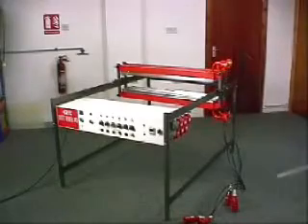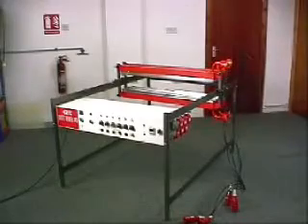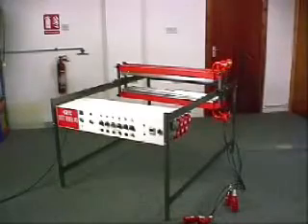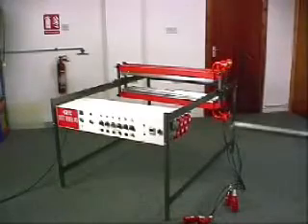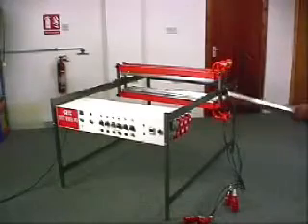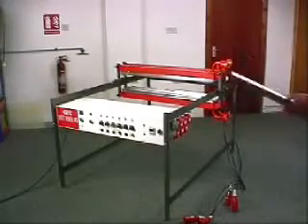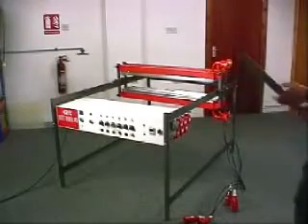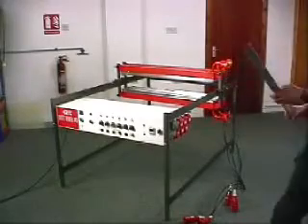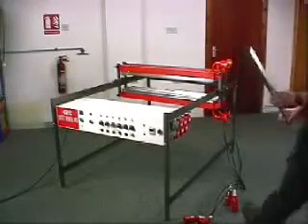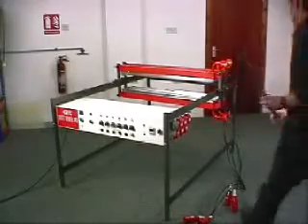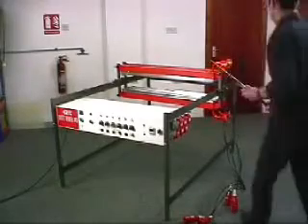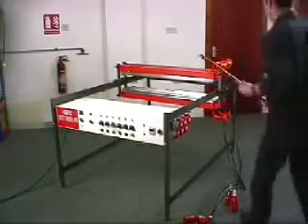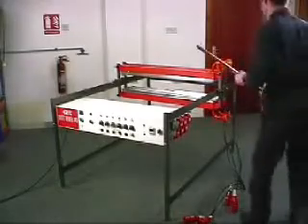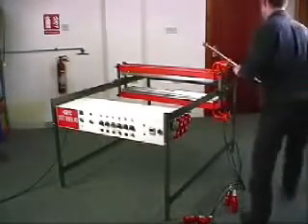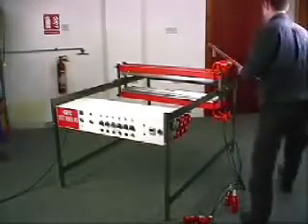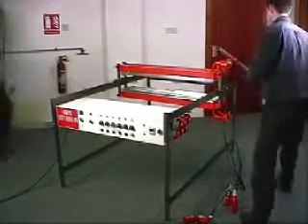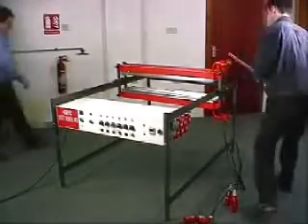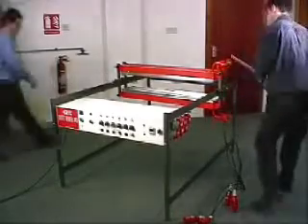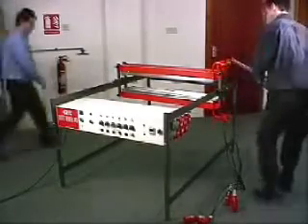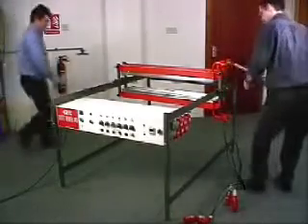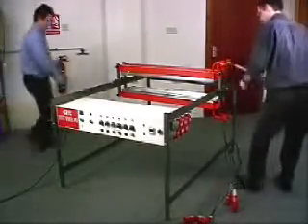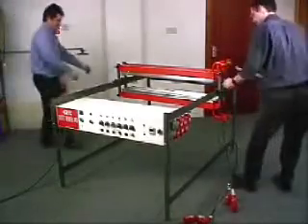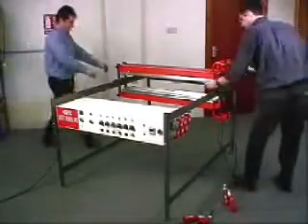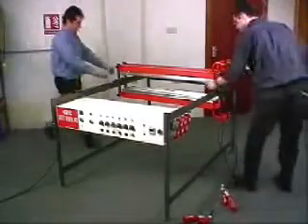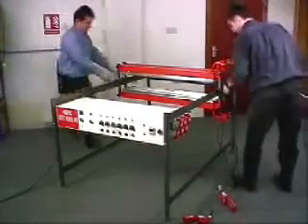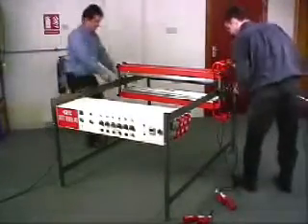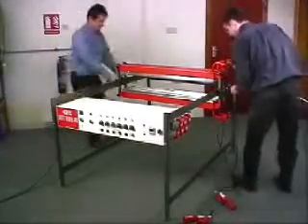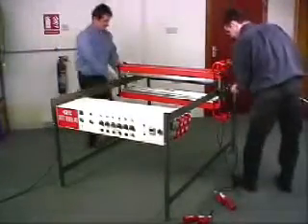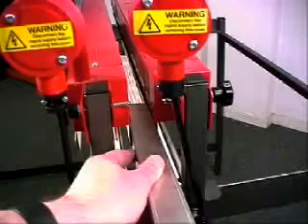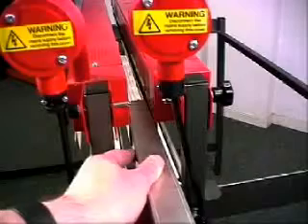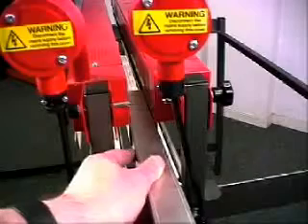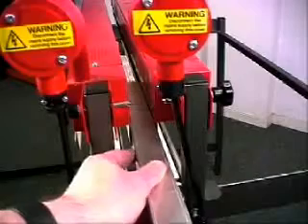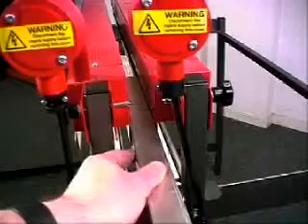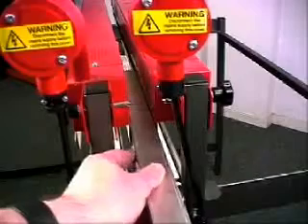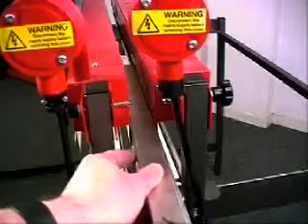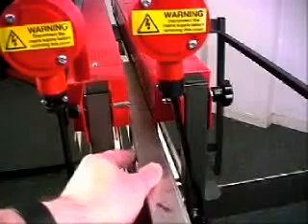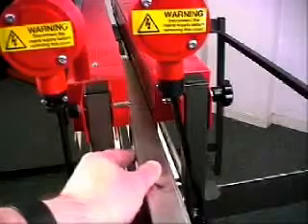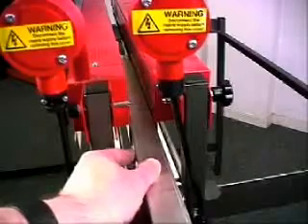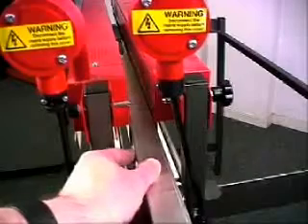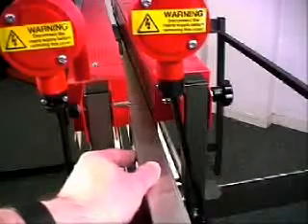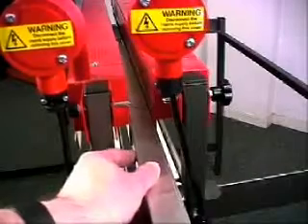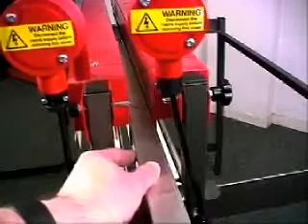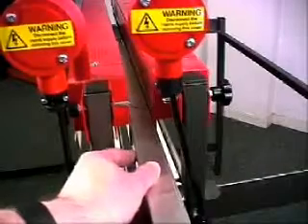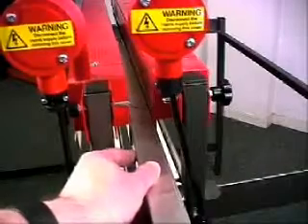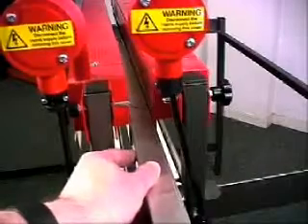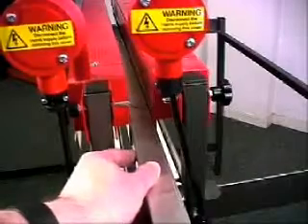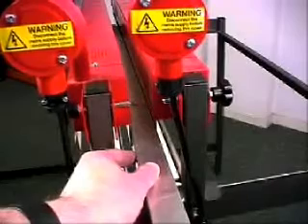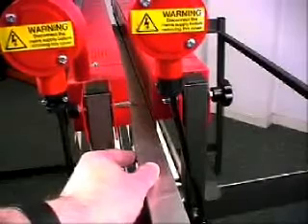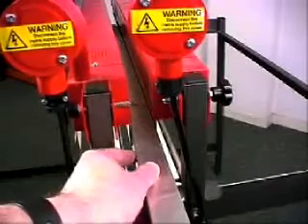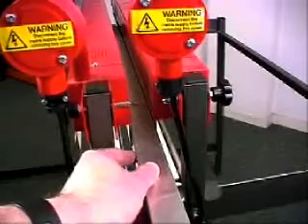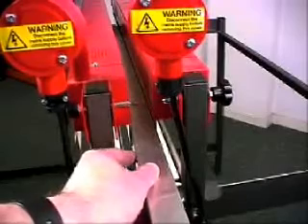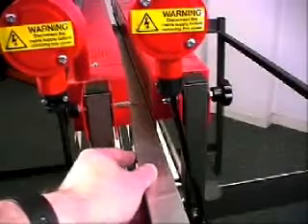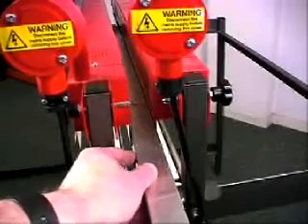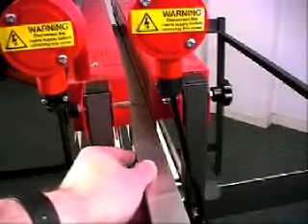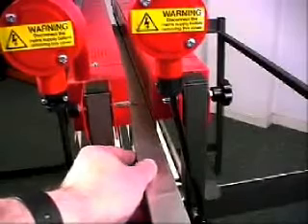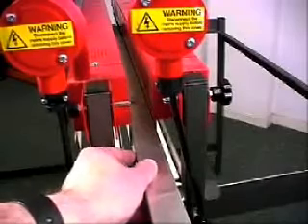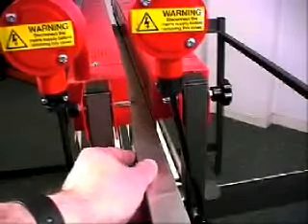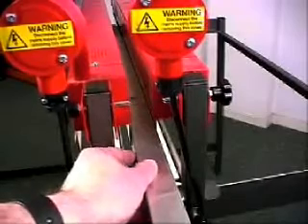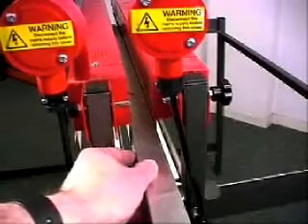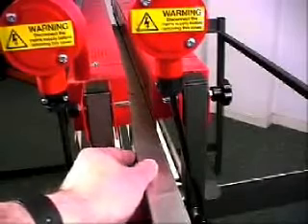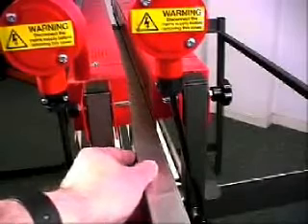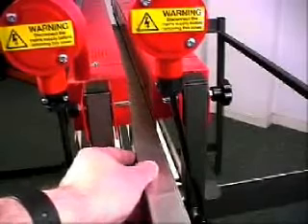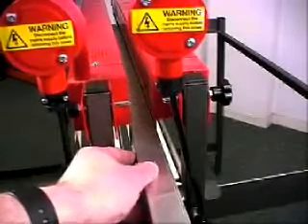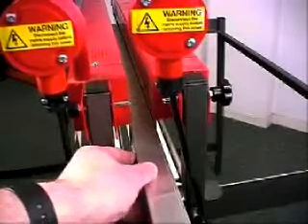Once all the beams are on, a reflective strip is slotted between the upper beams to prevent heat escaping from between them.